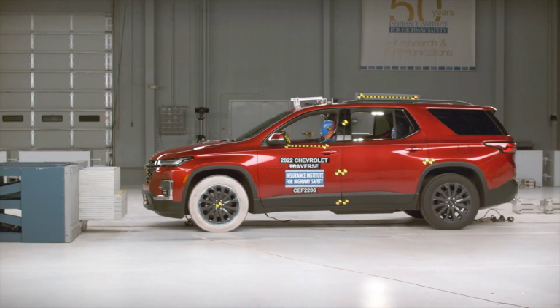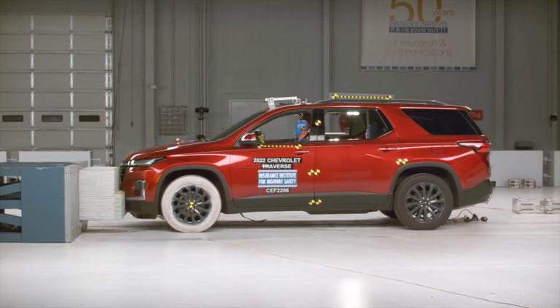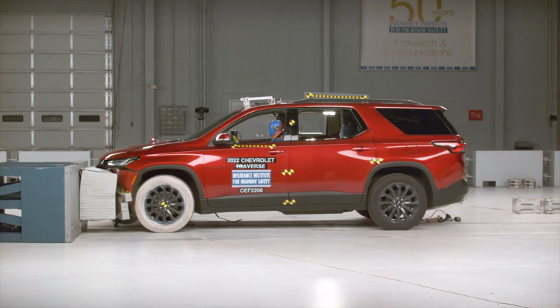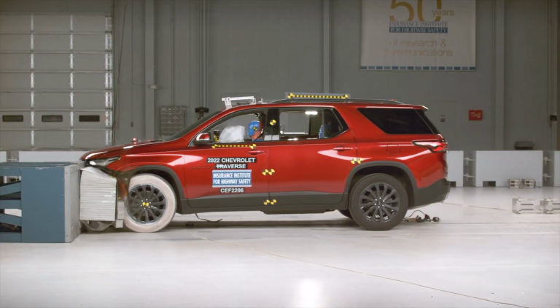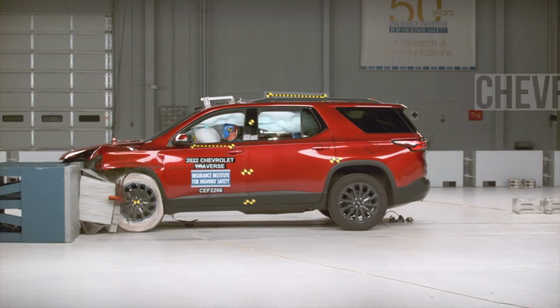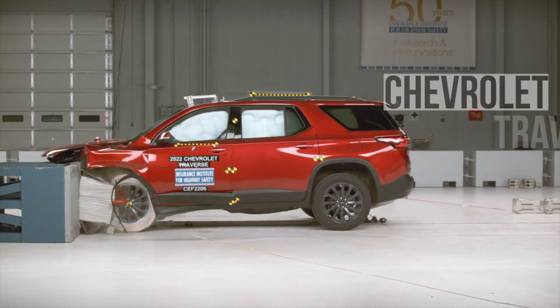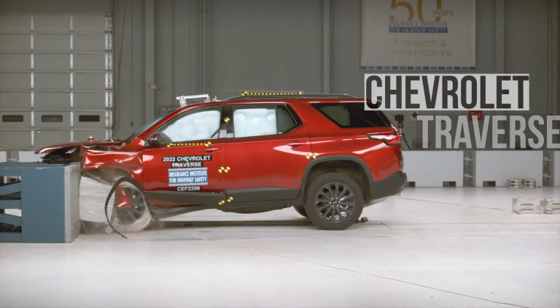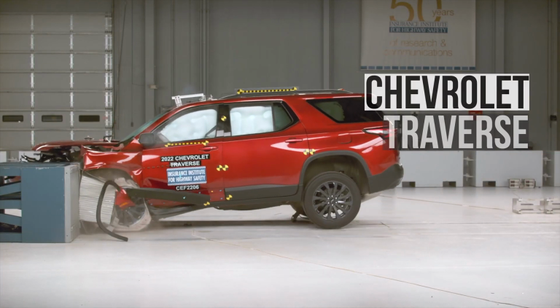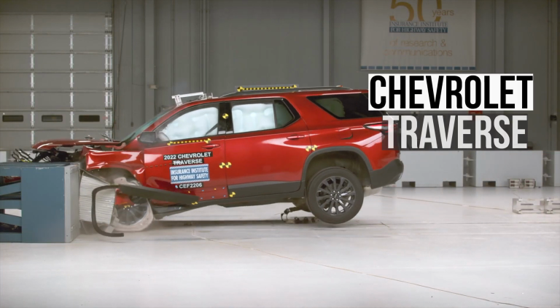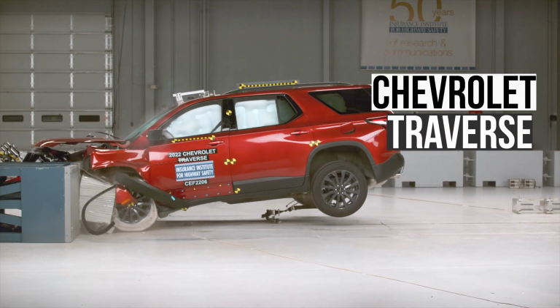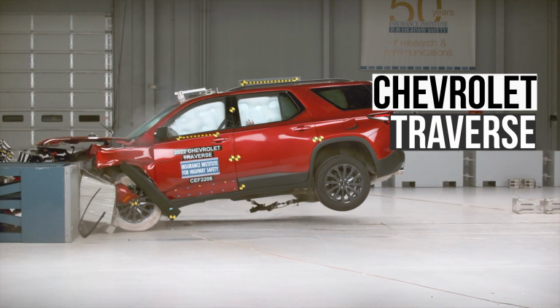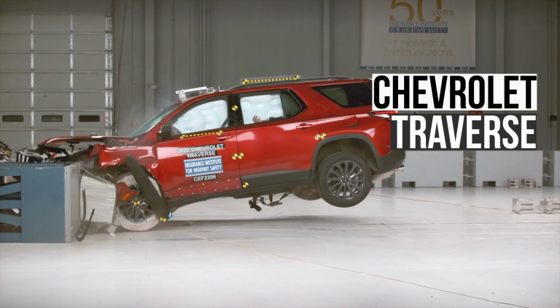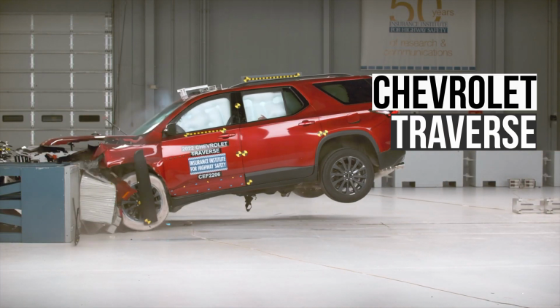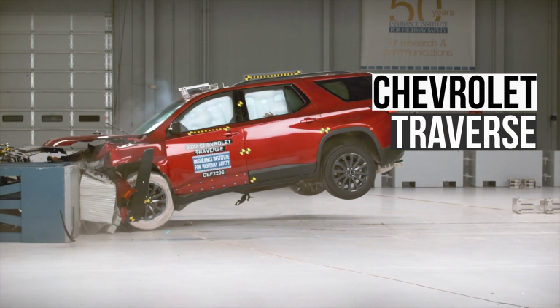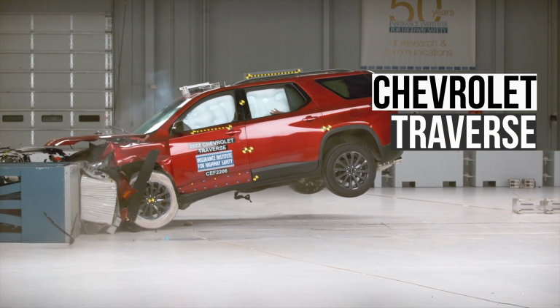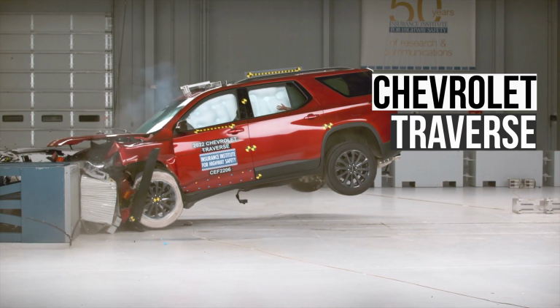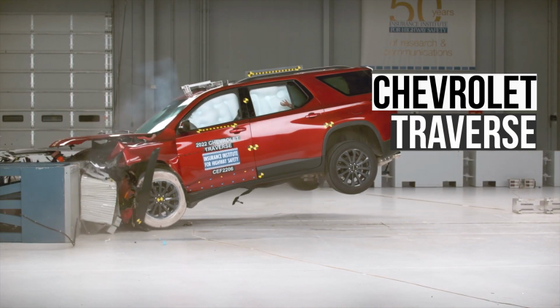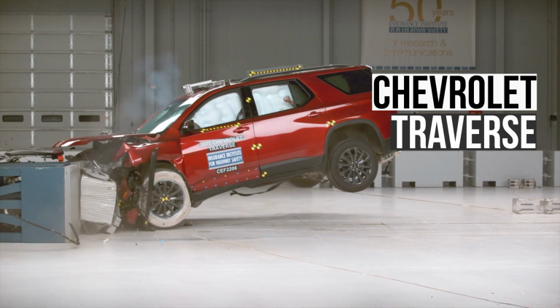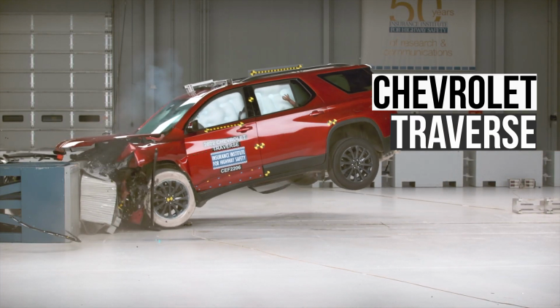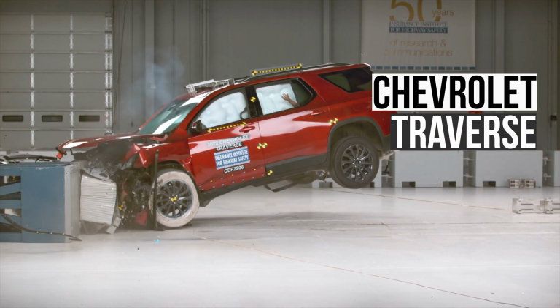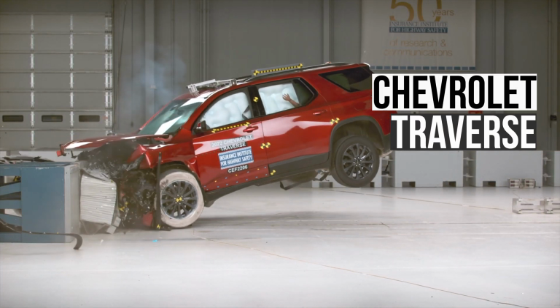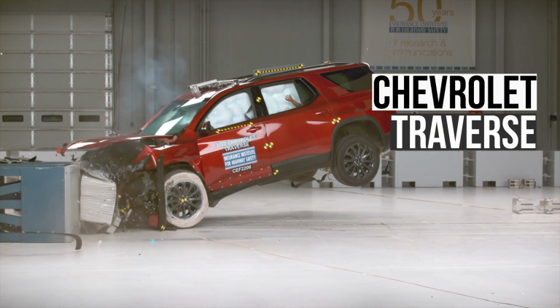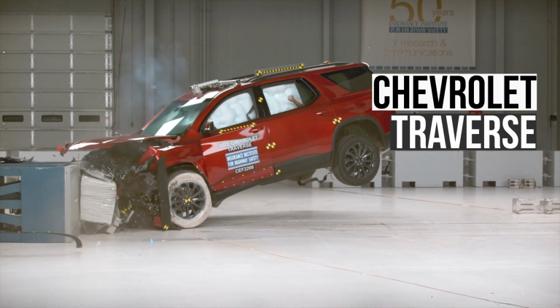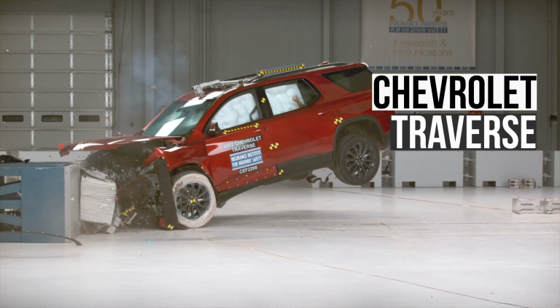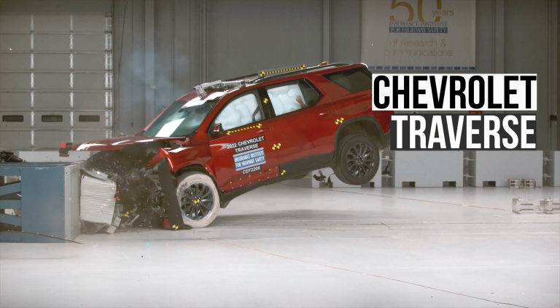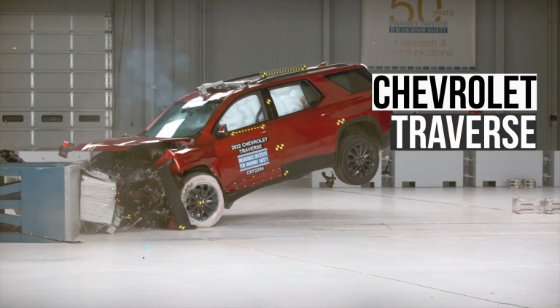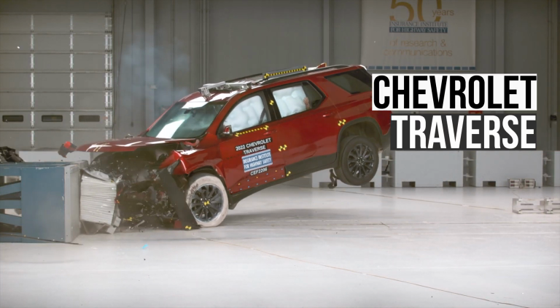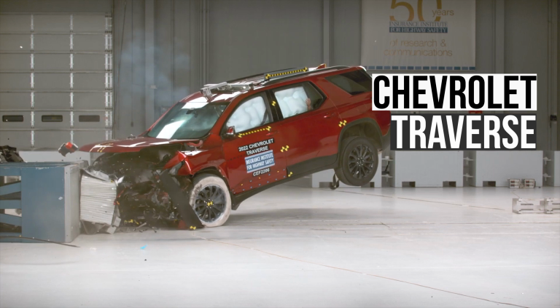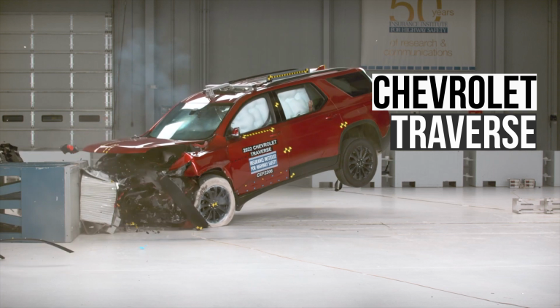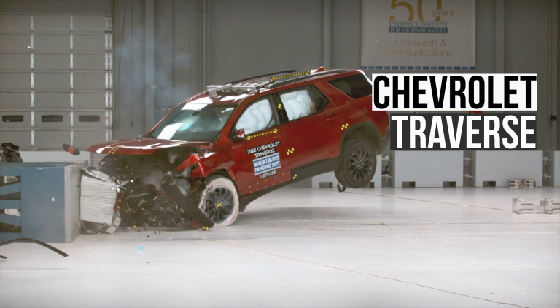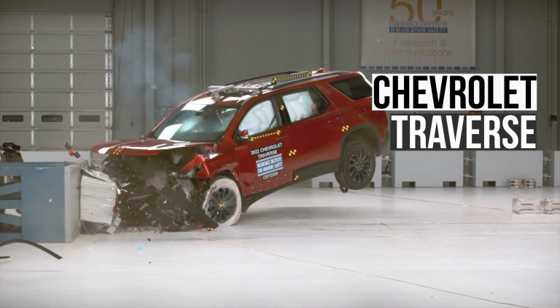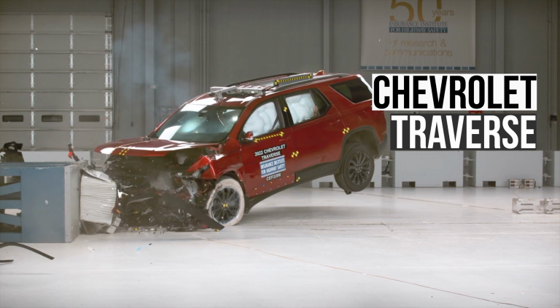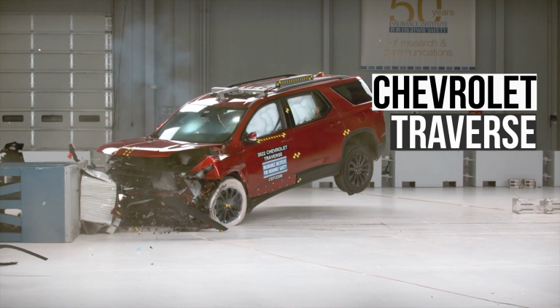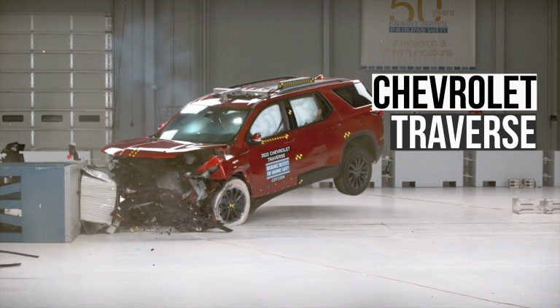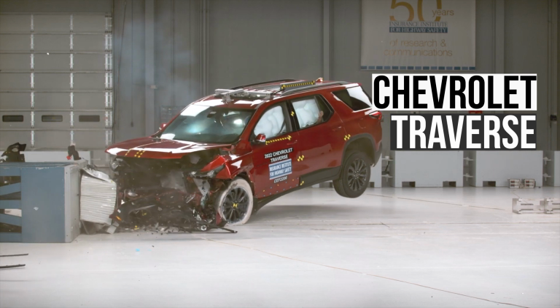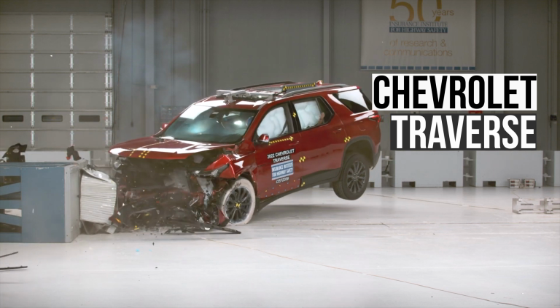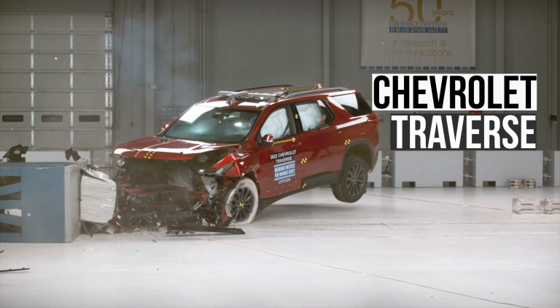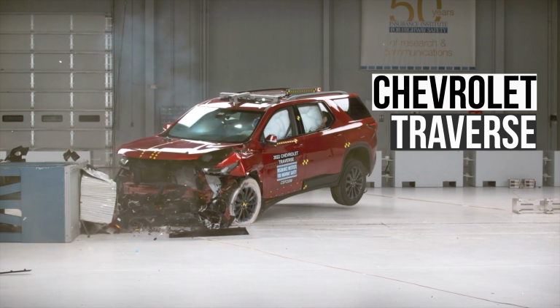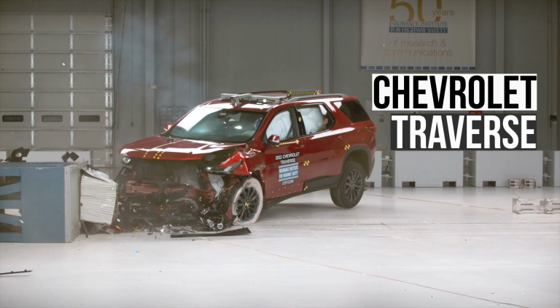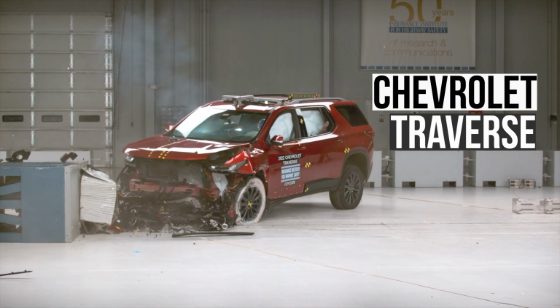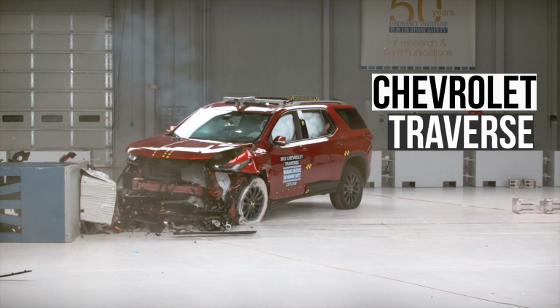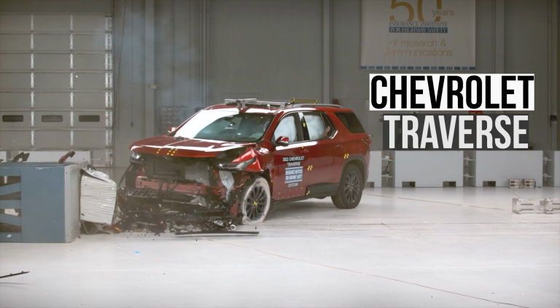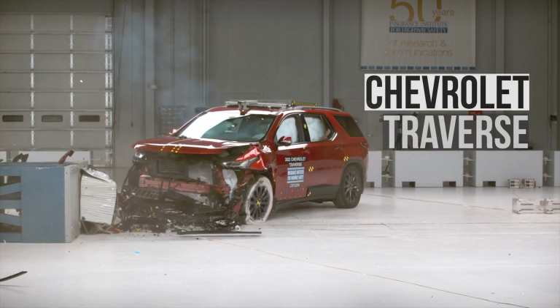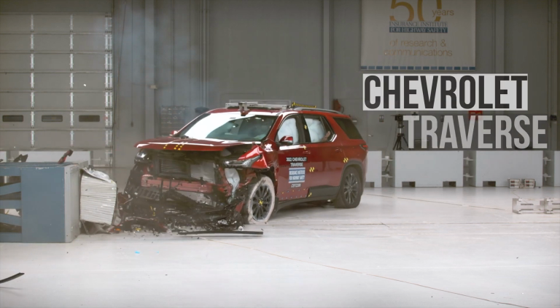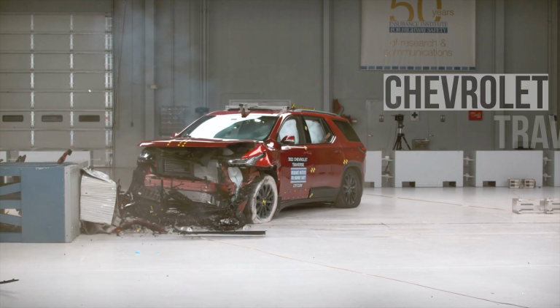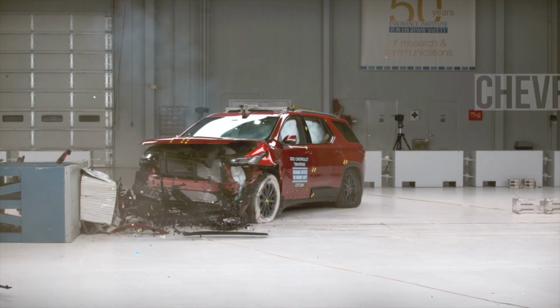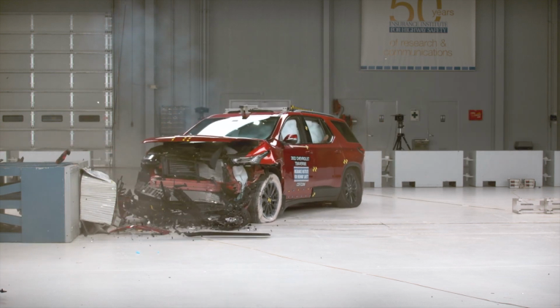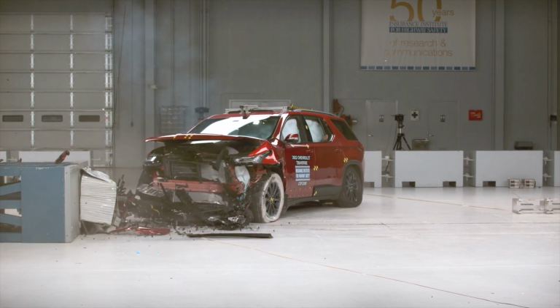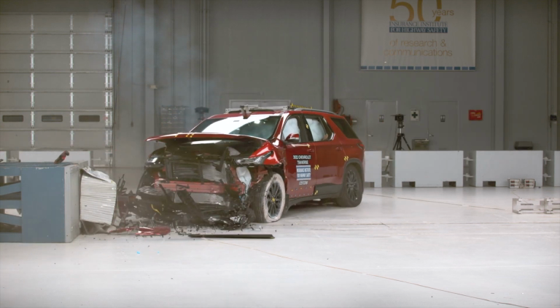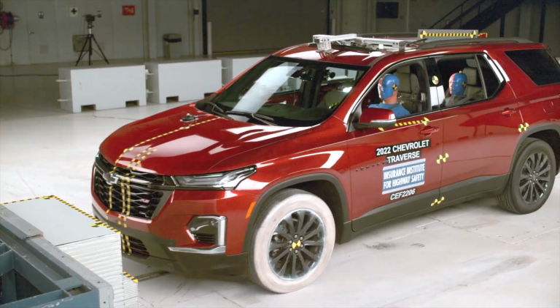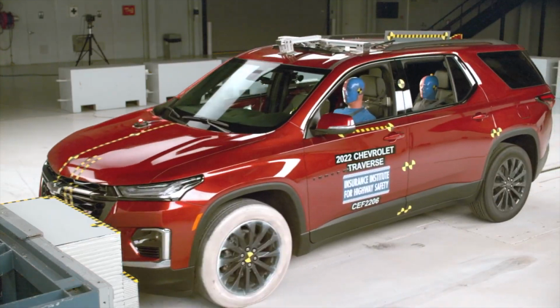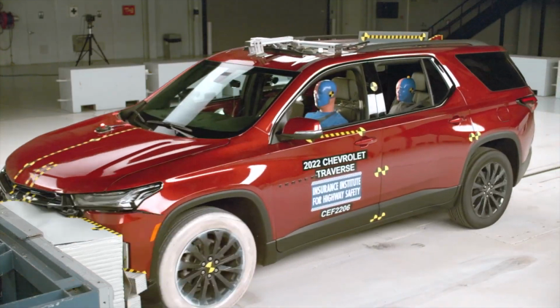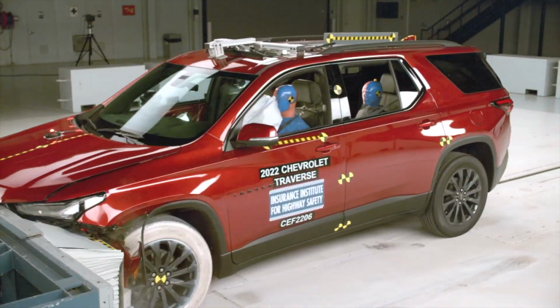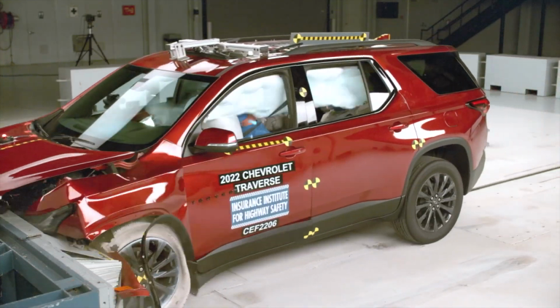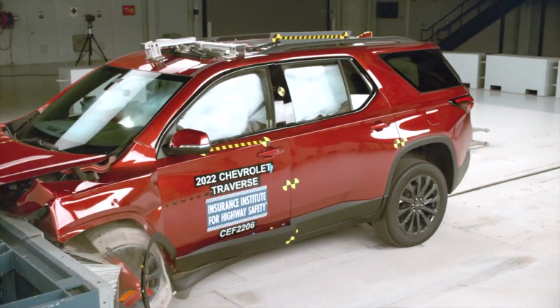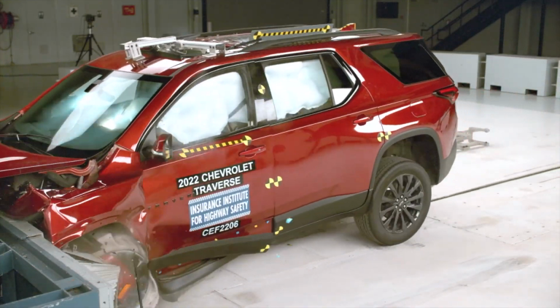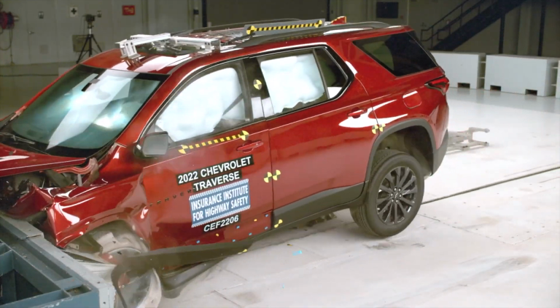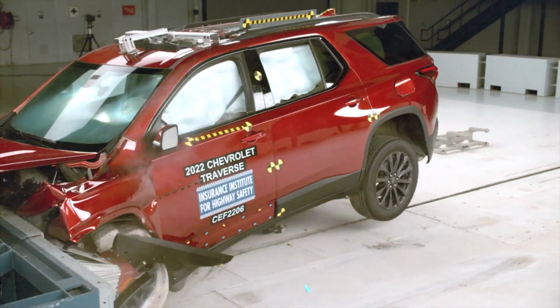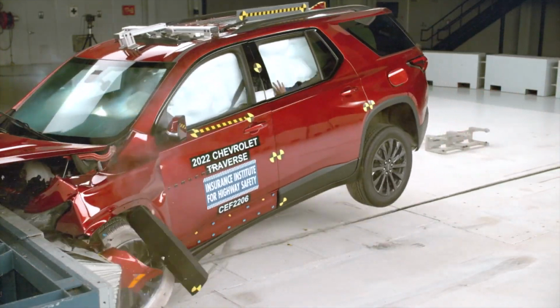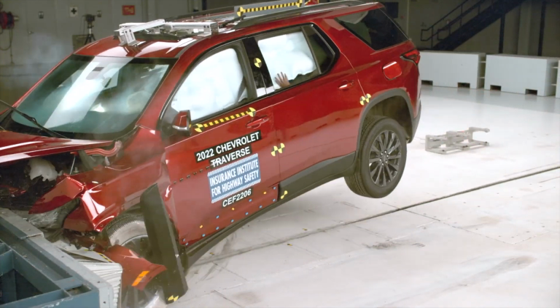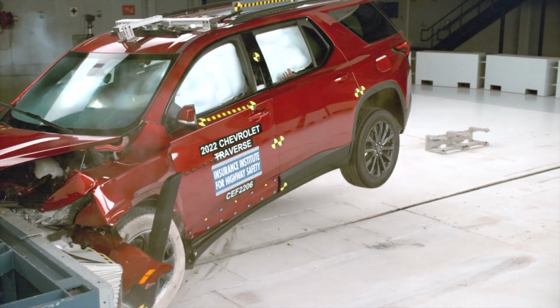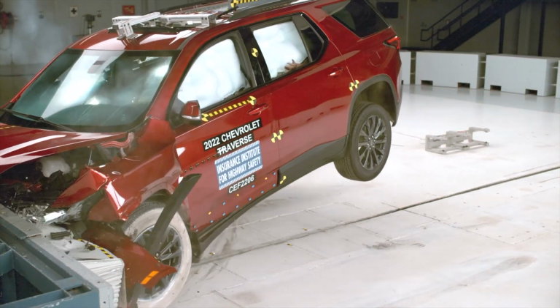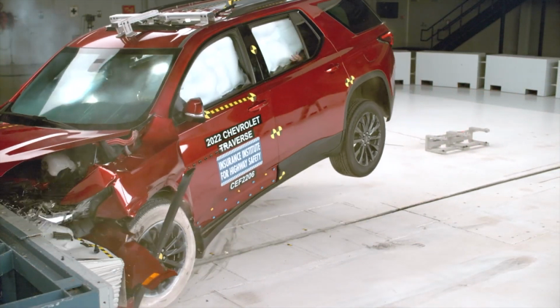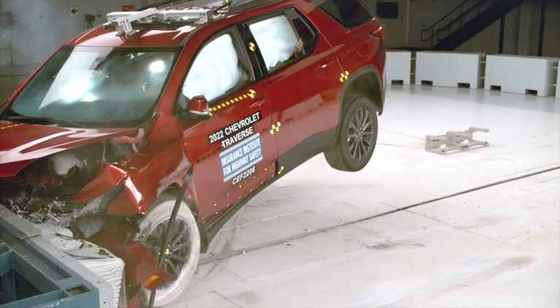Just like the Volkswagen, the Chevrolet Traverse earned a marginal rating and has a moderate risk of injuries for the passenger's head, neck, and chest.